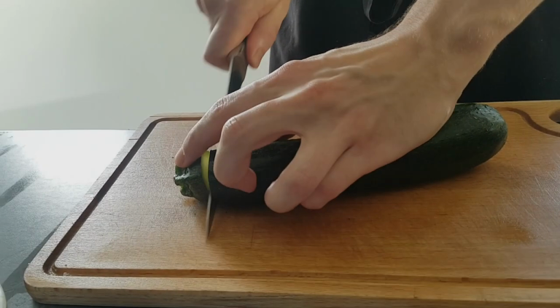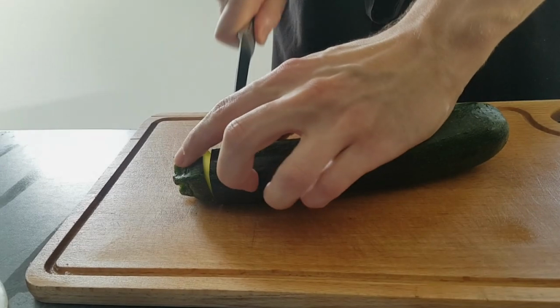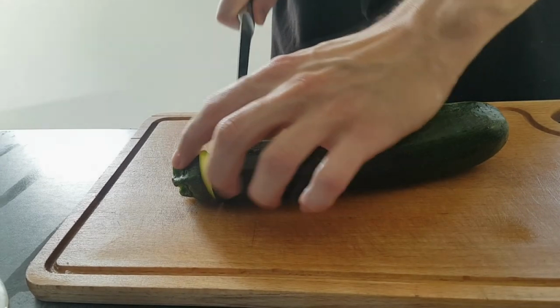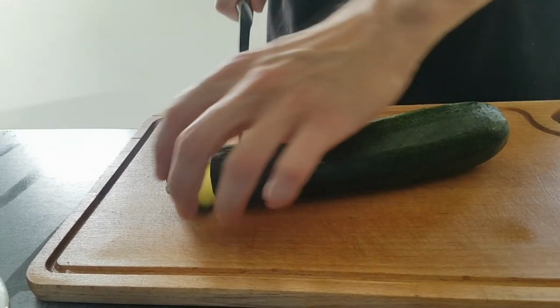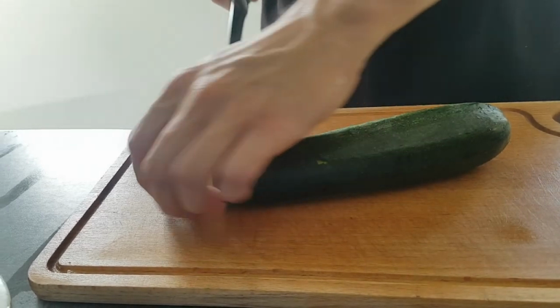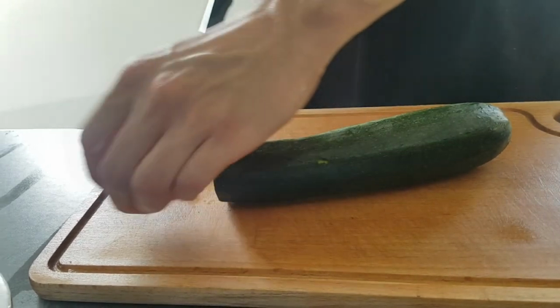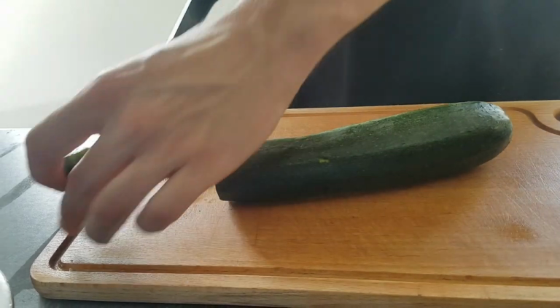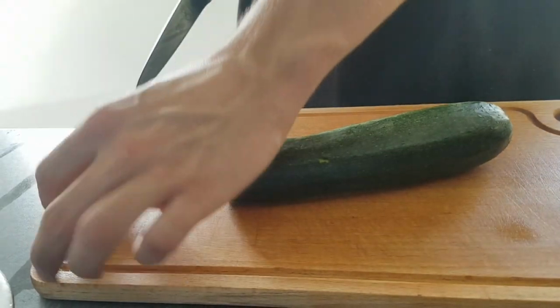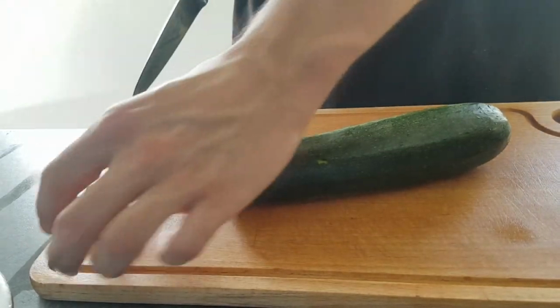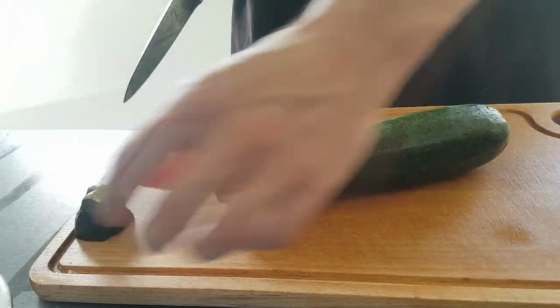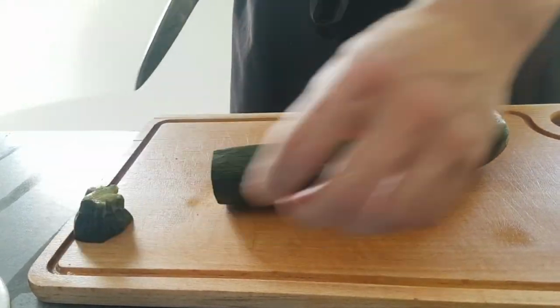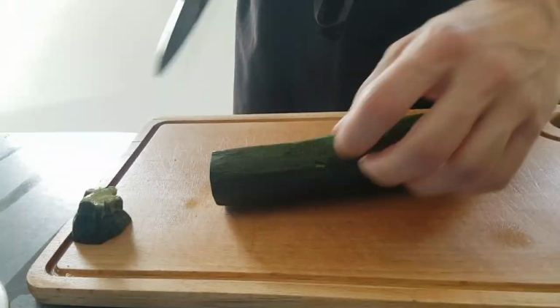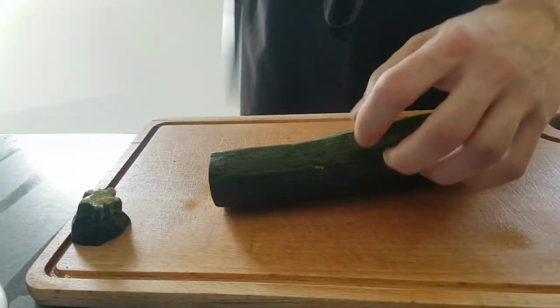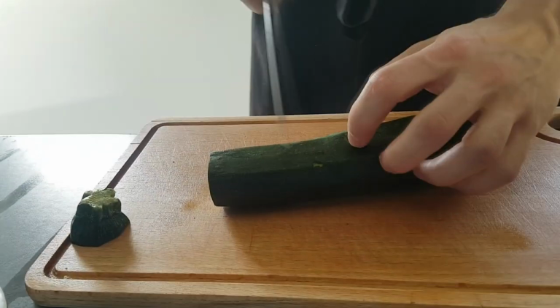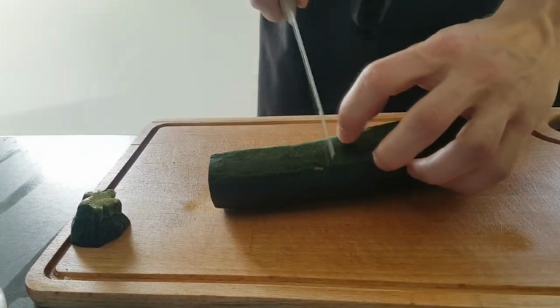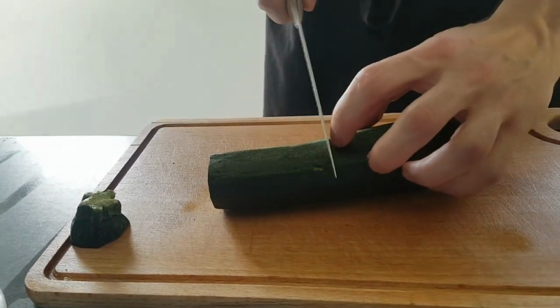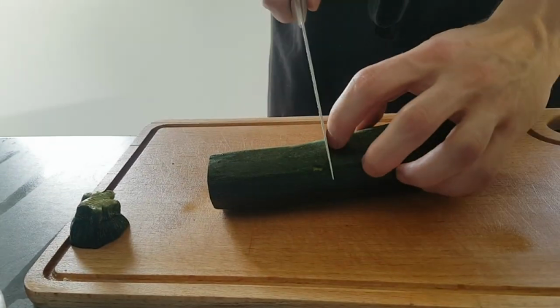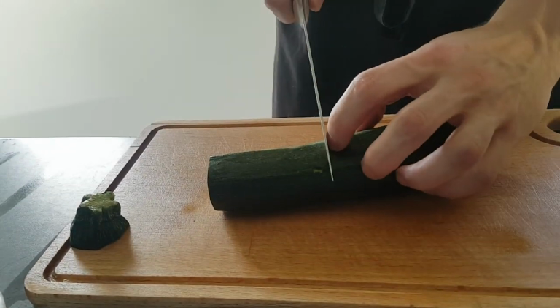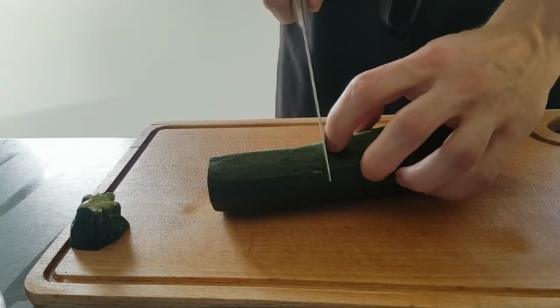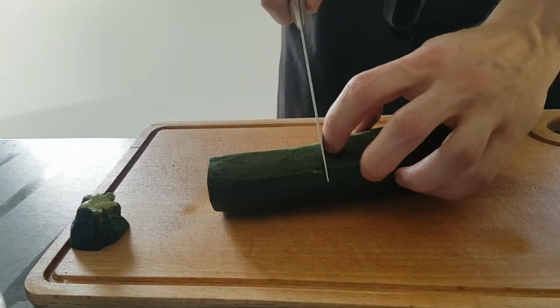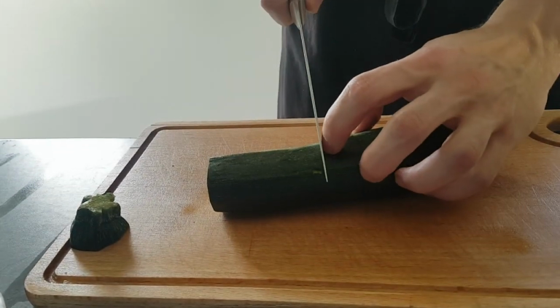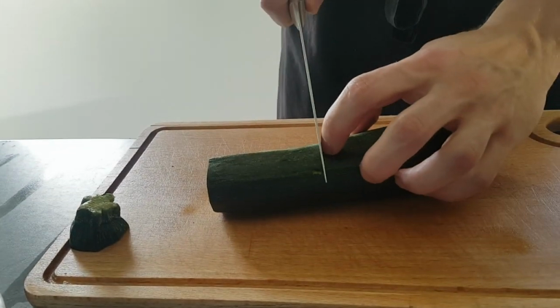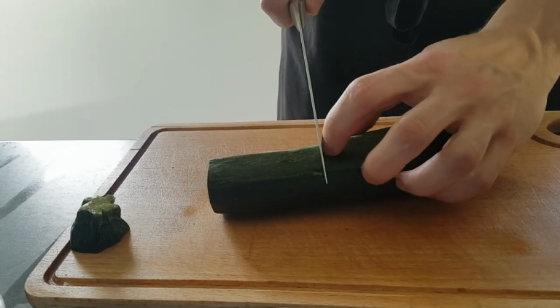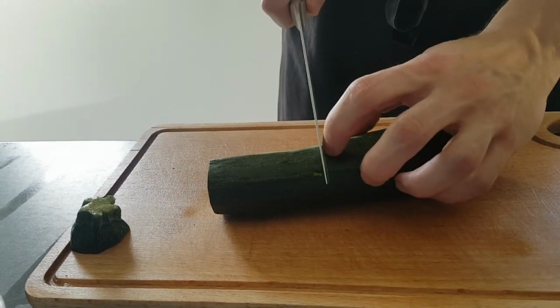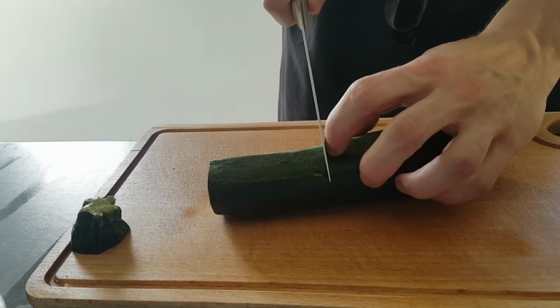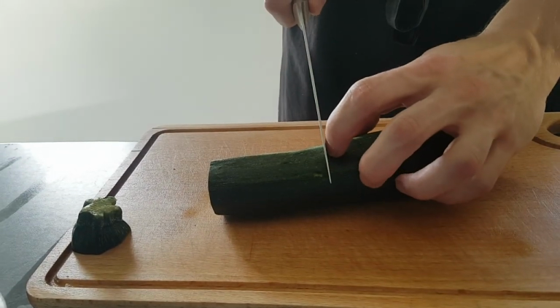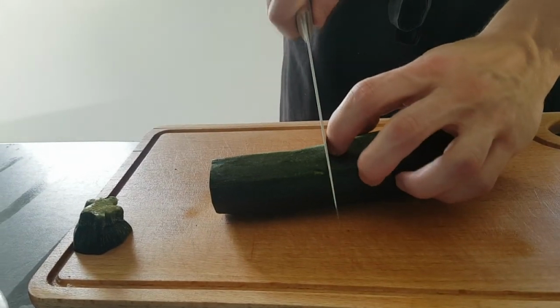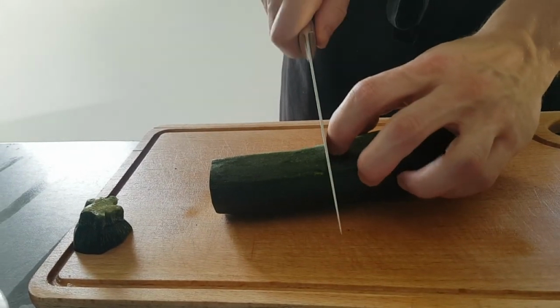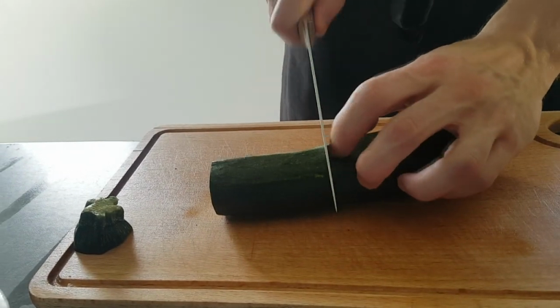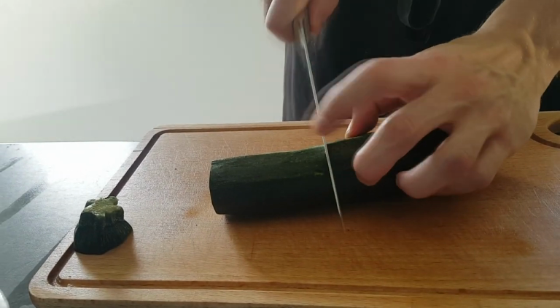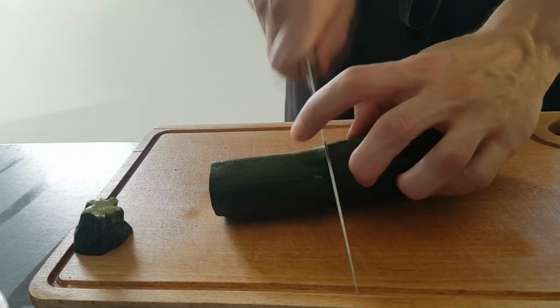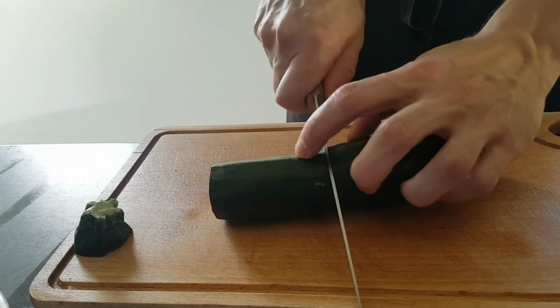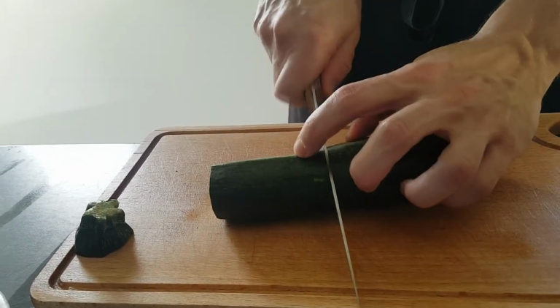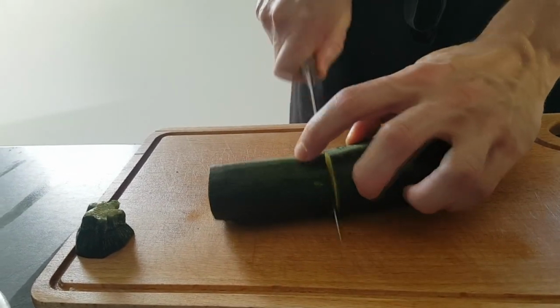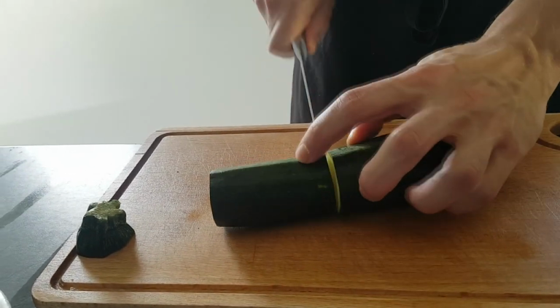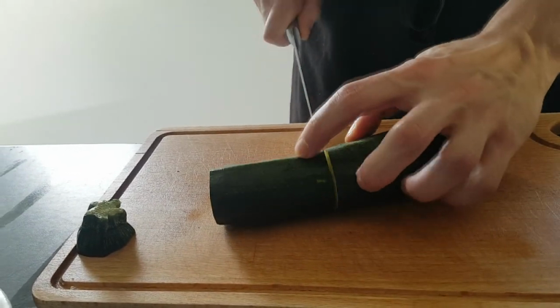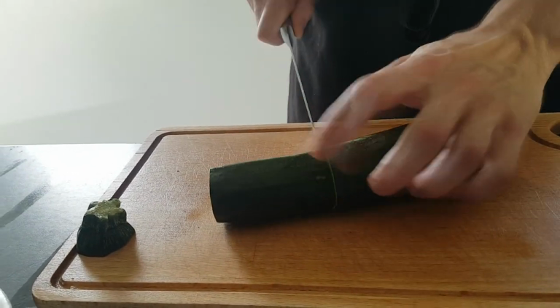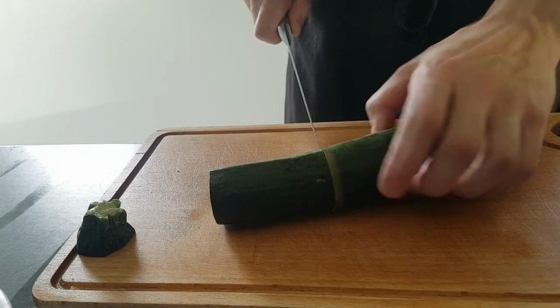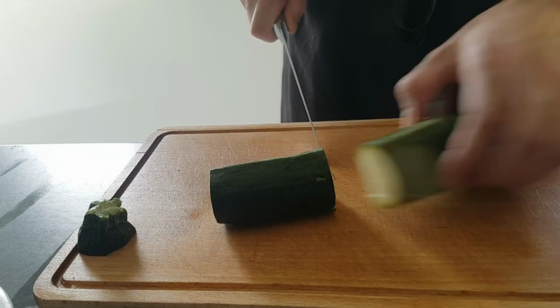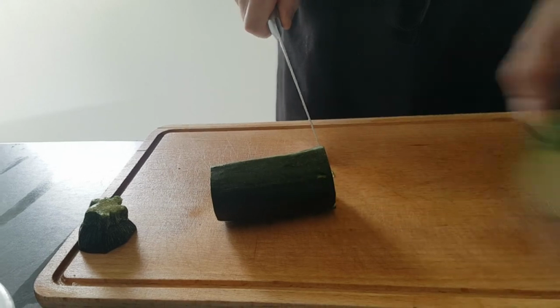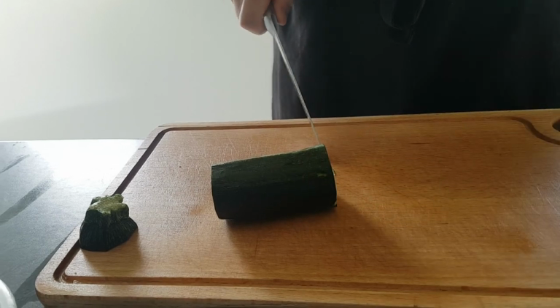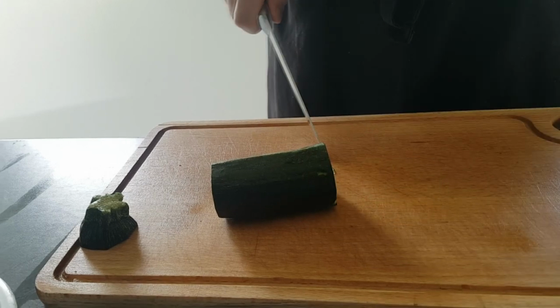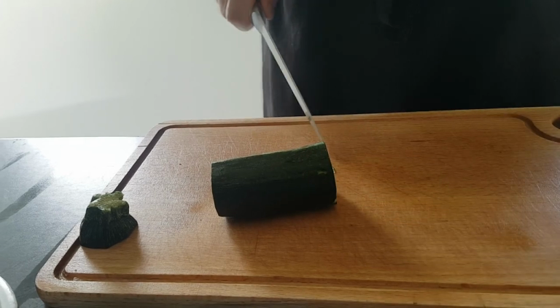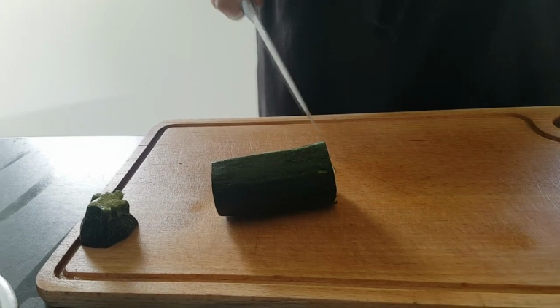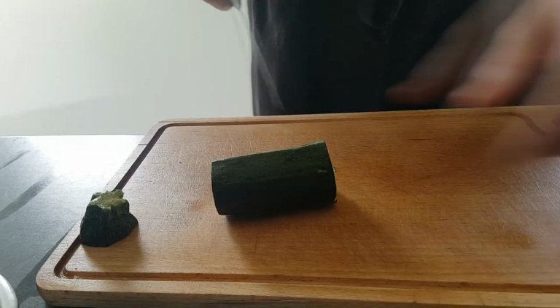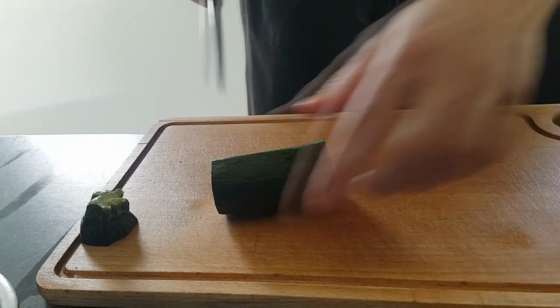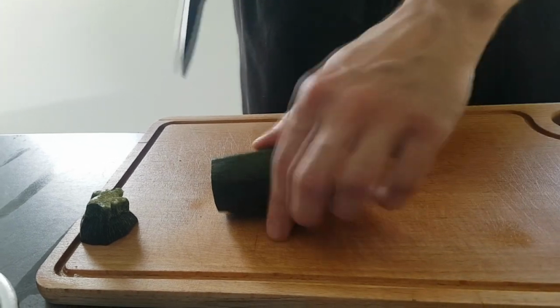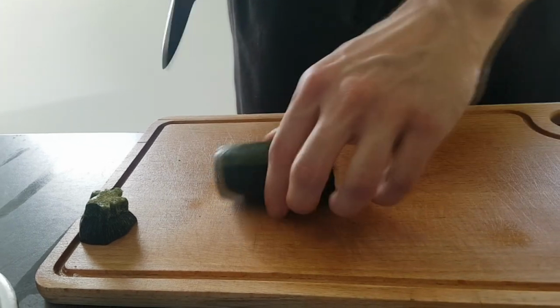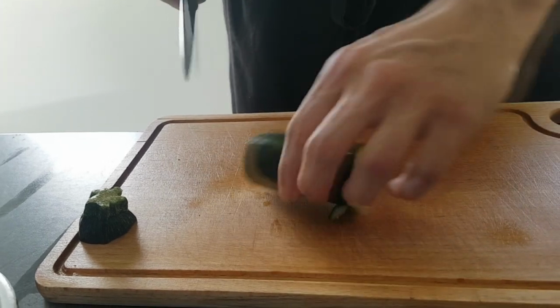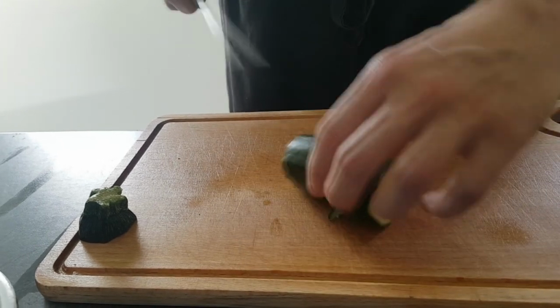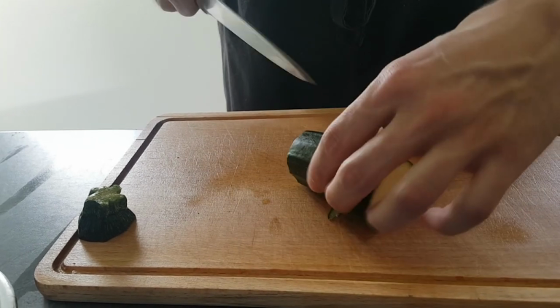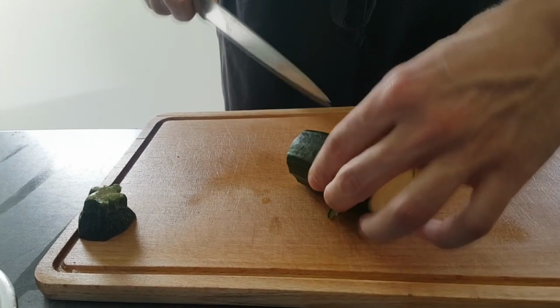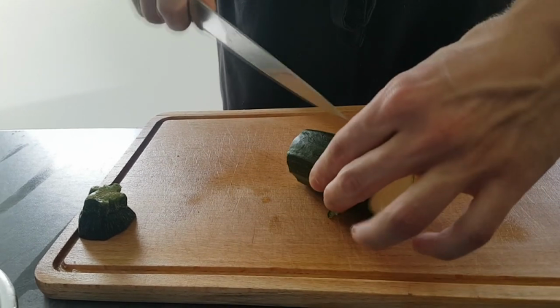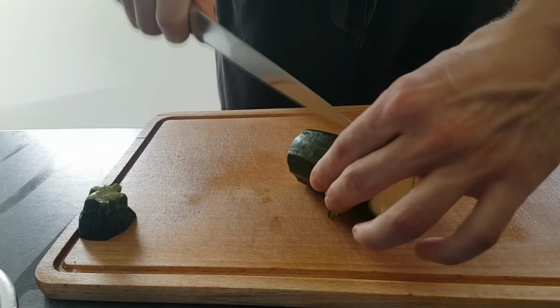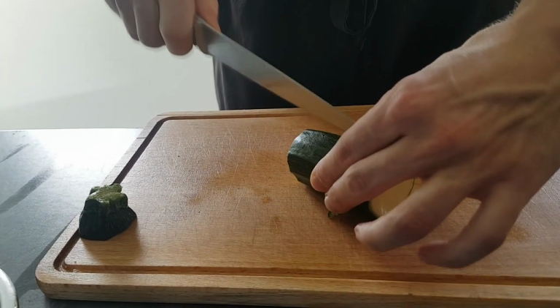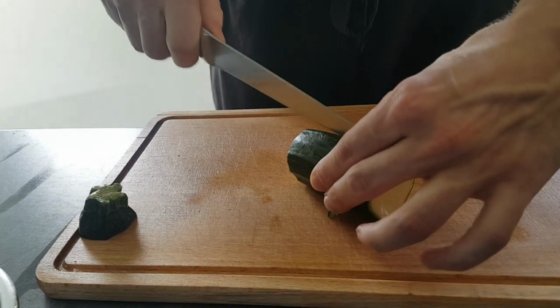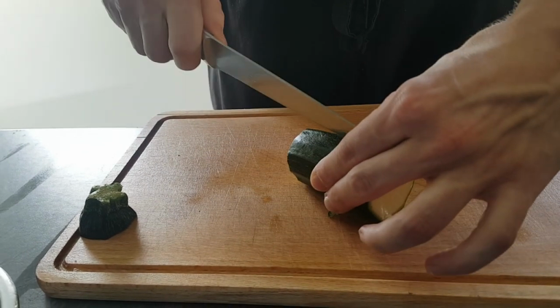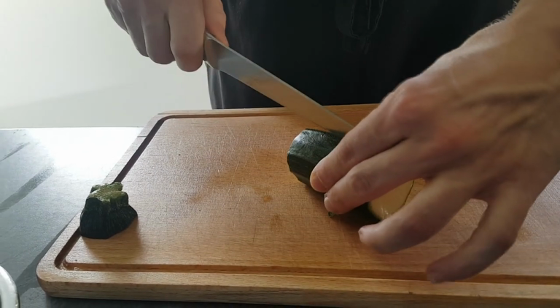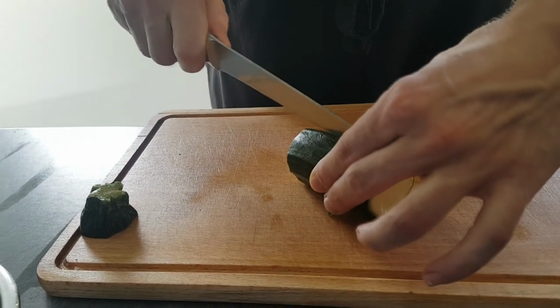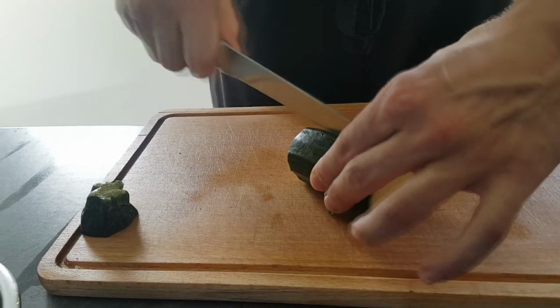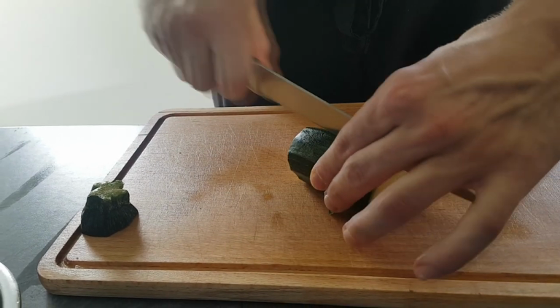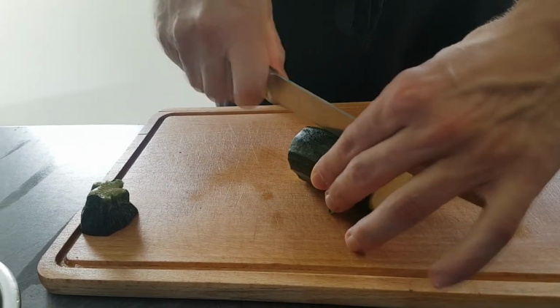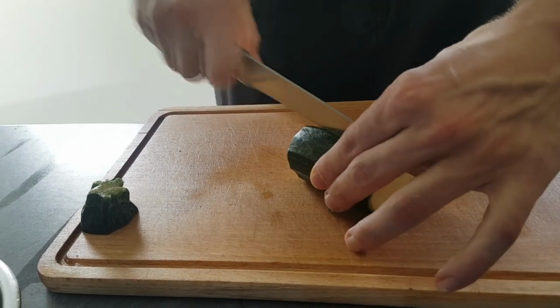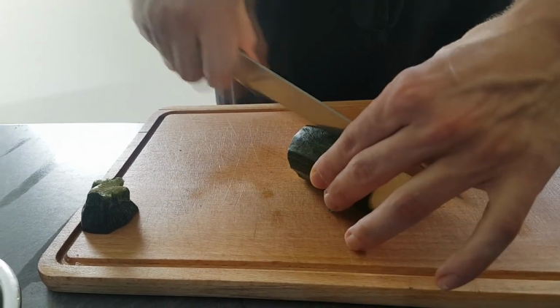Next I do some zucchini. Cut it to my portions and roast it on olive oil later on.